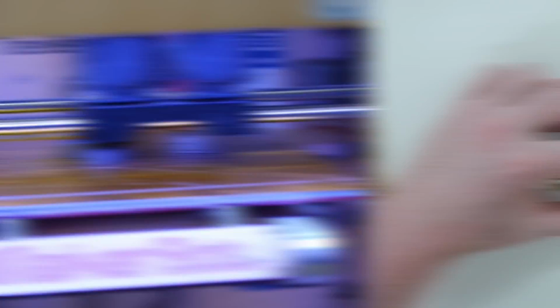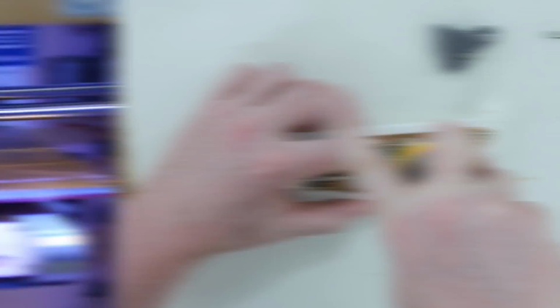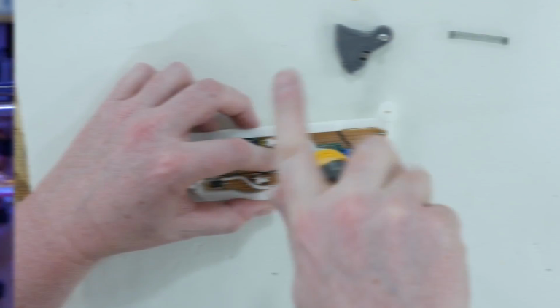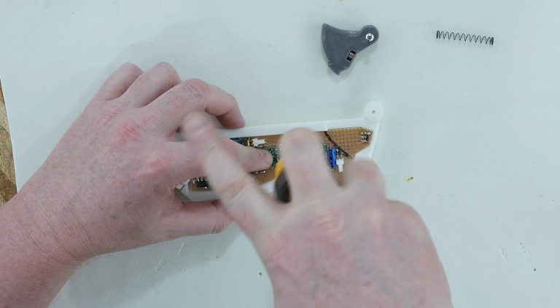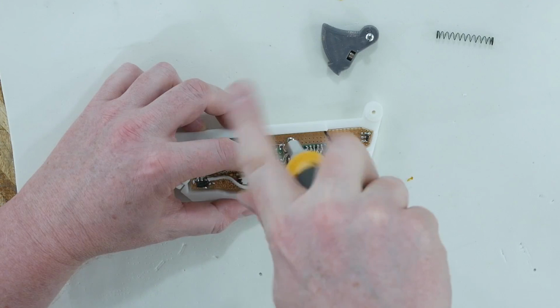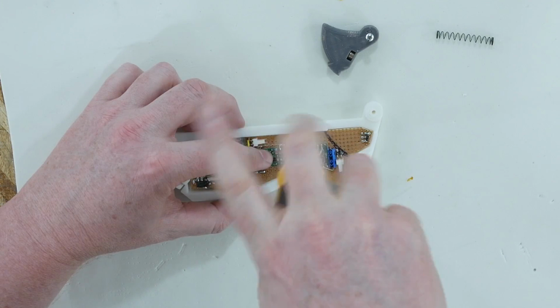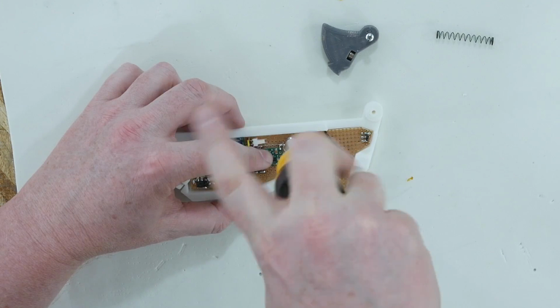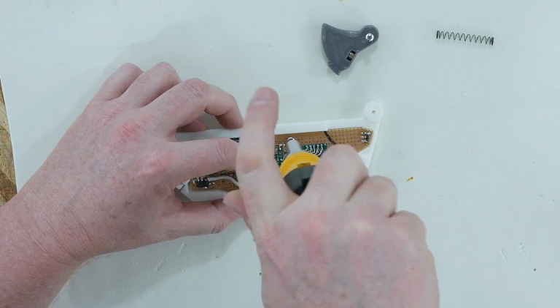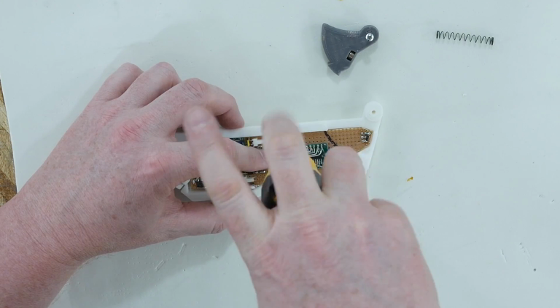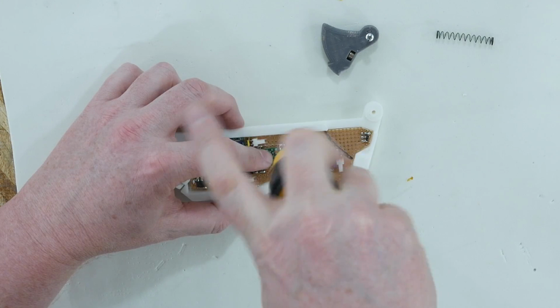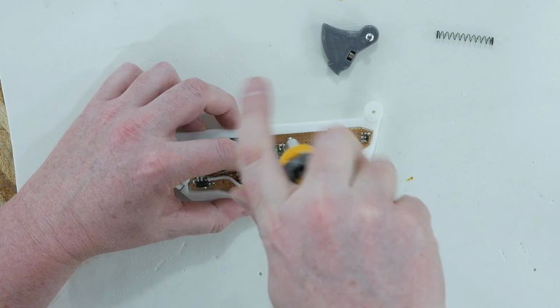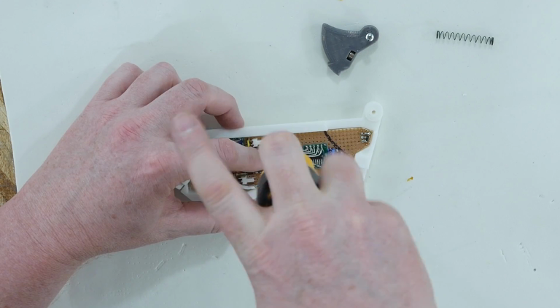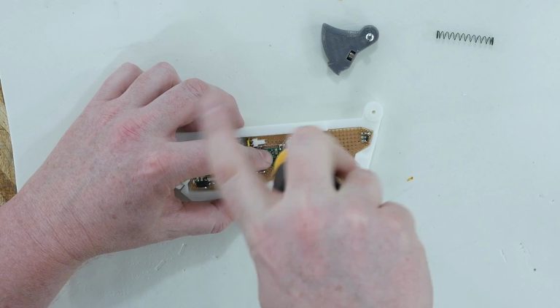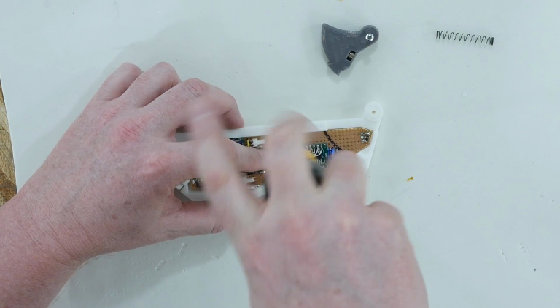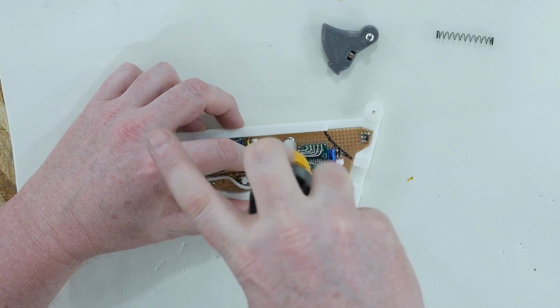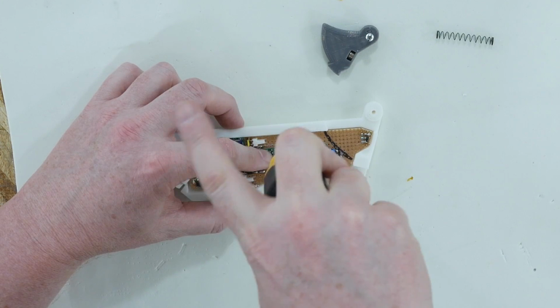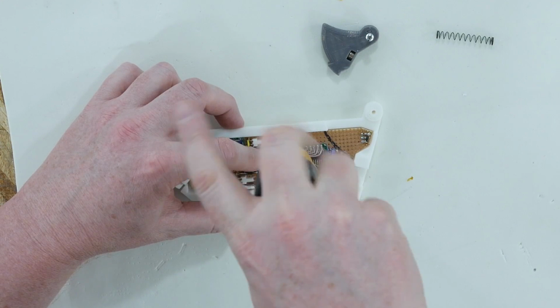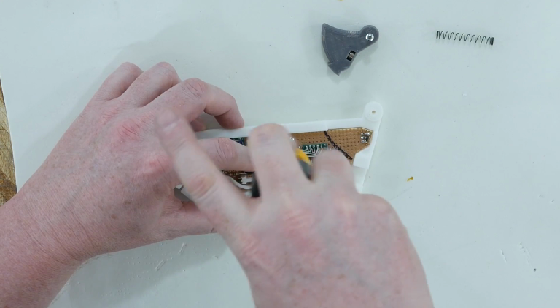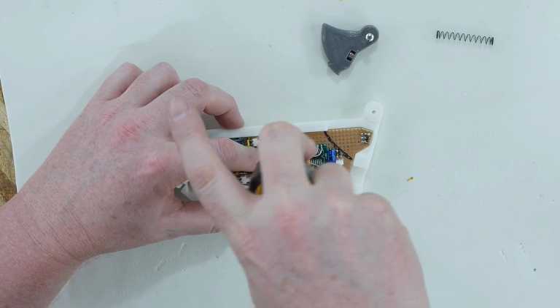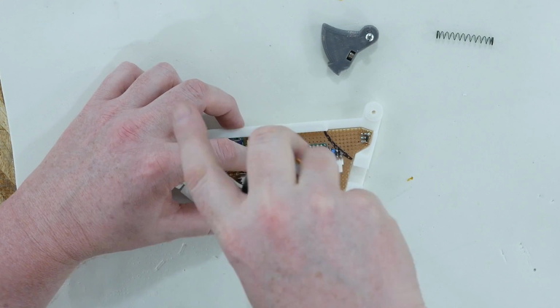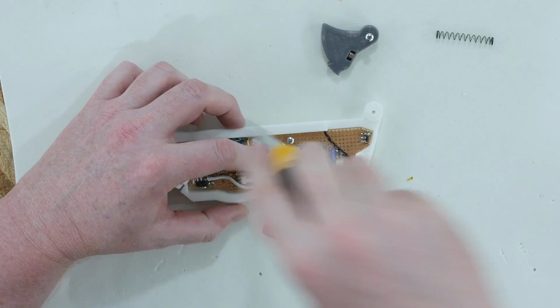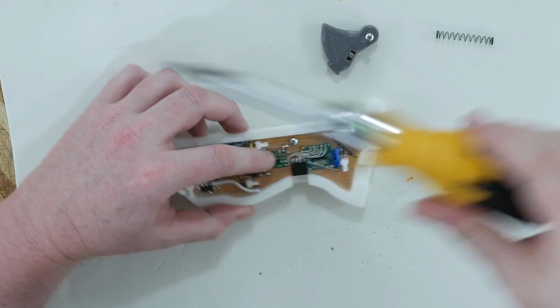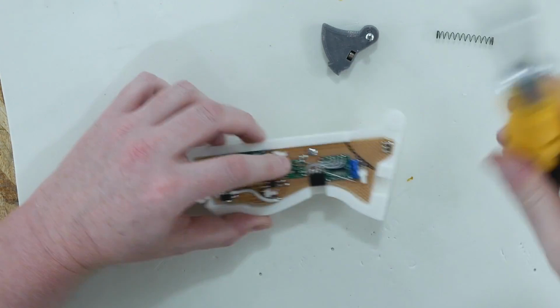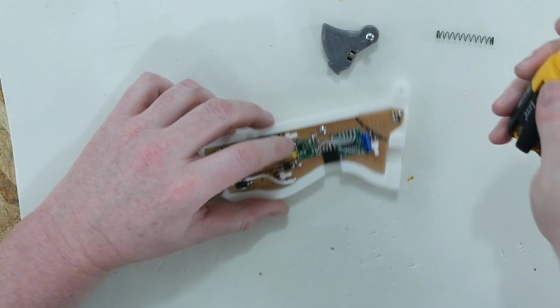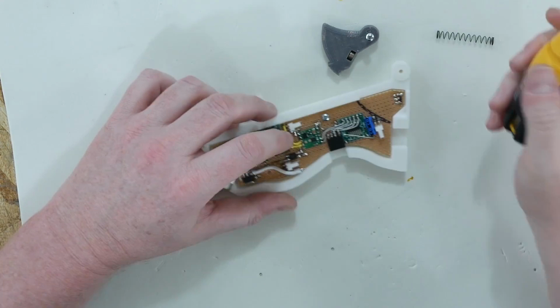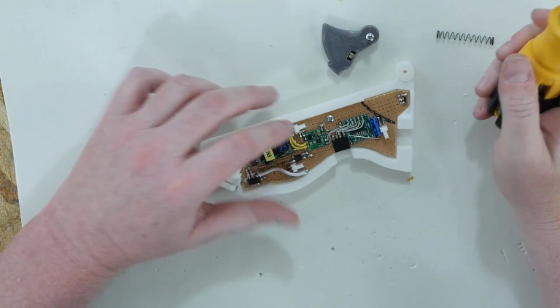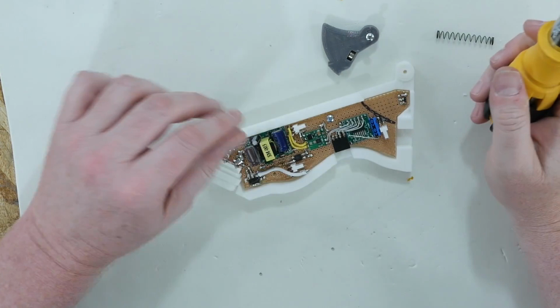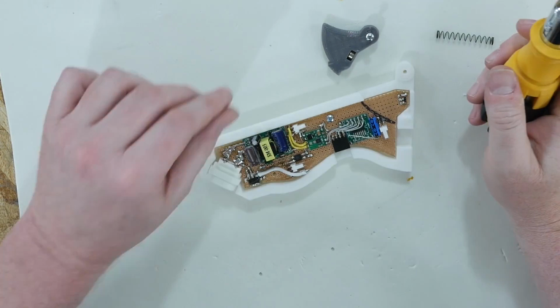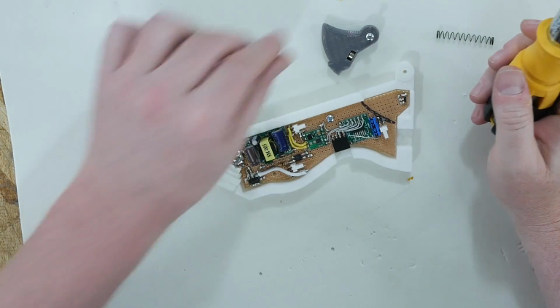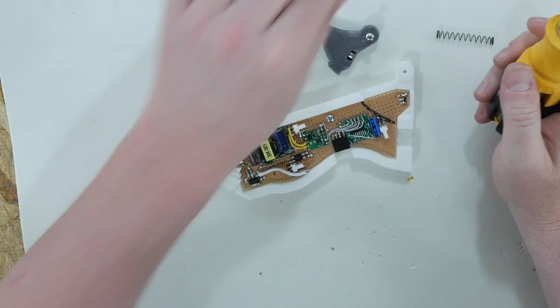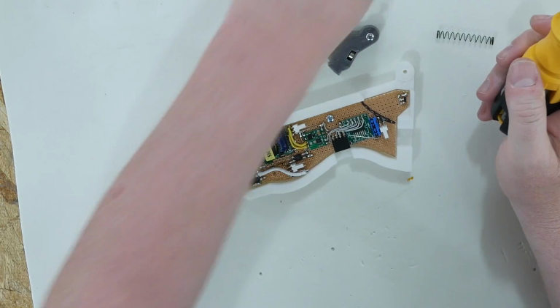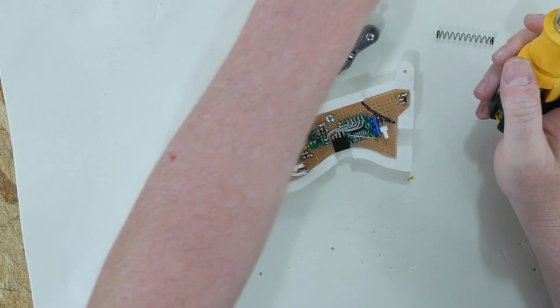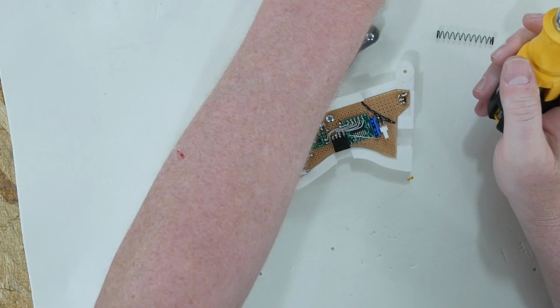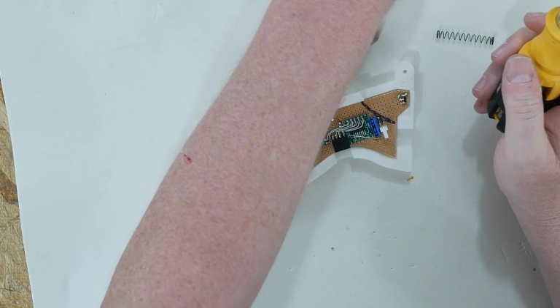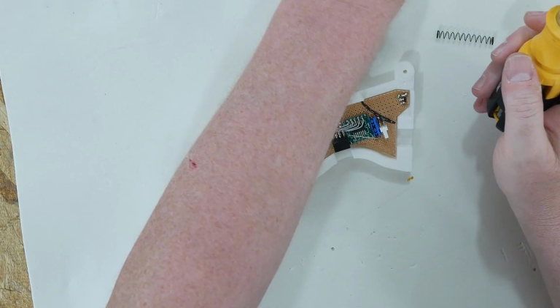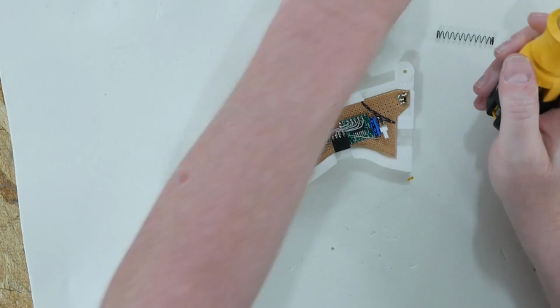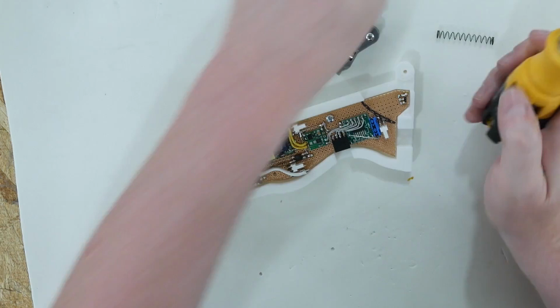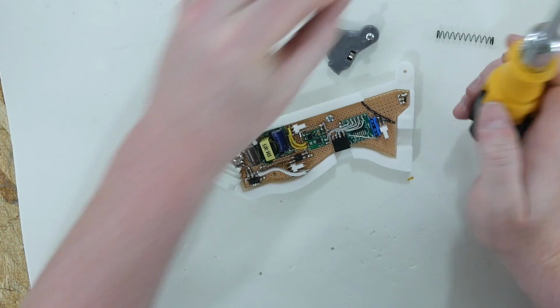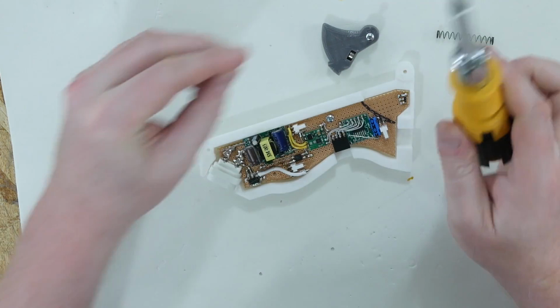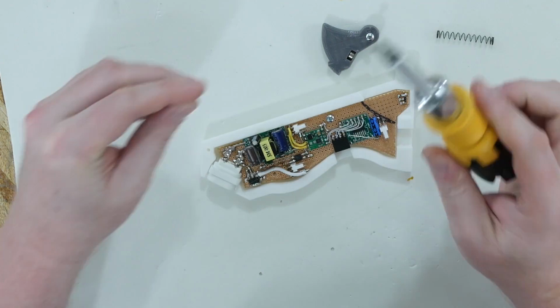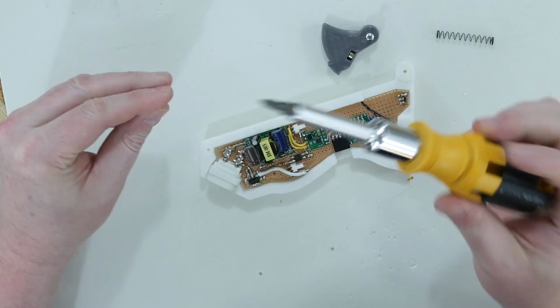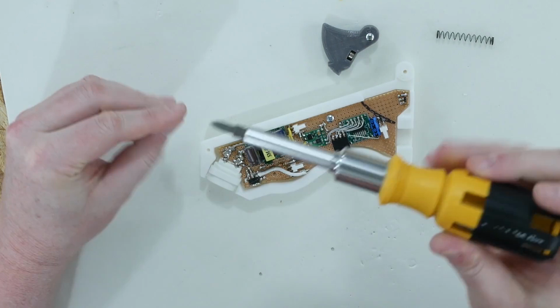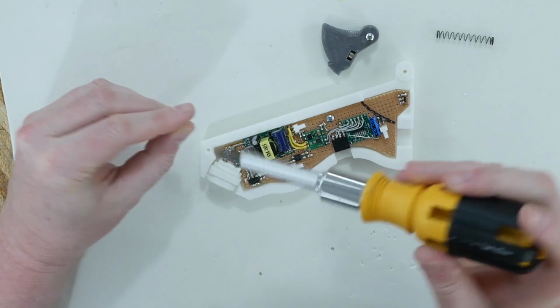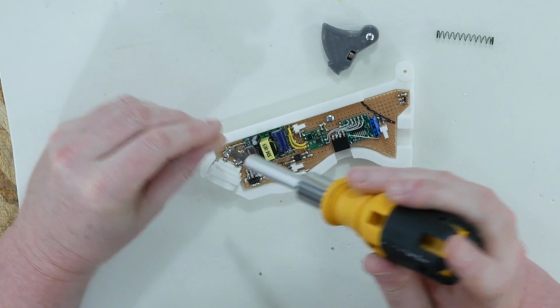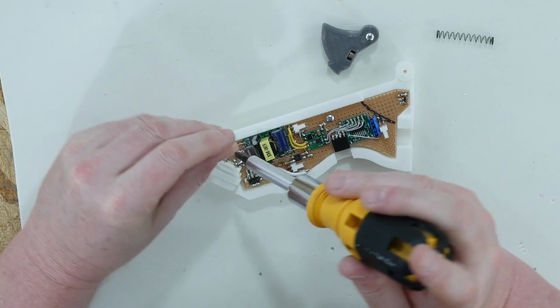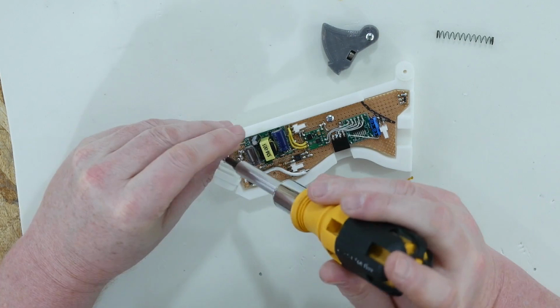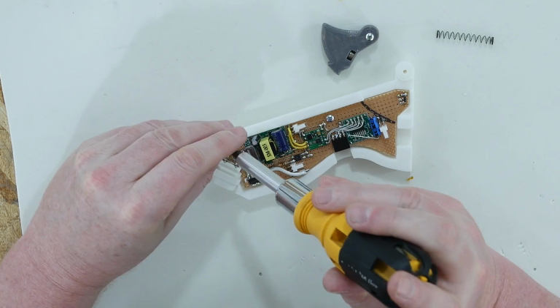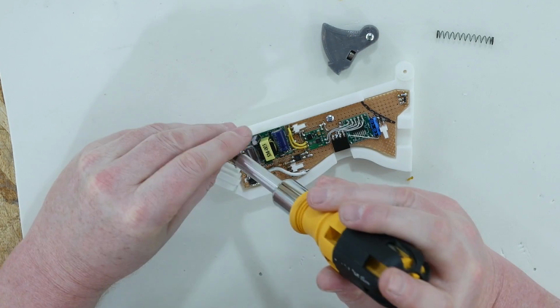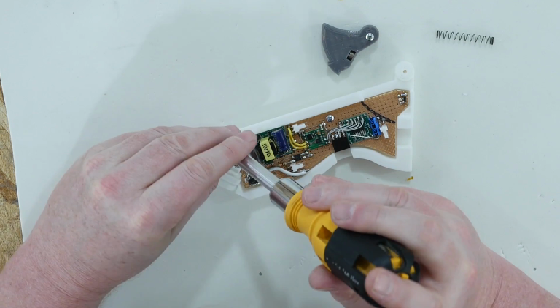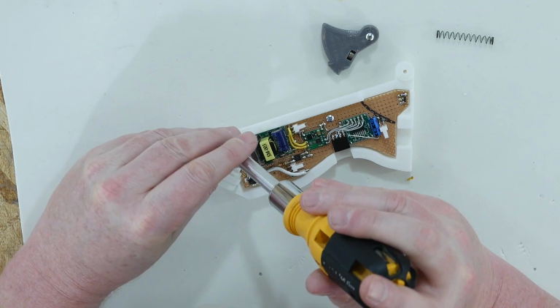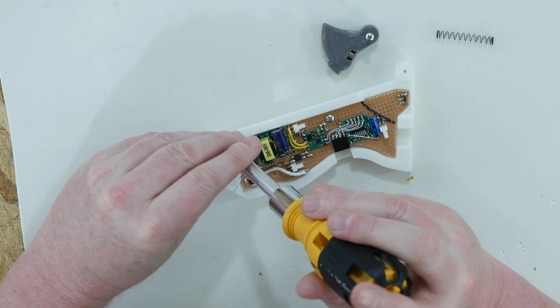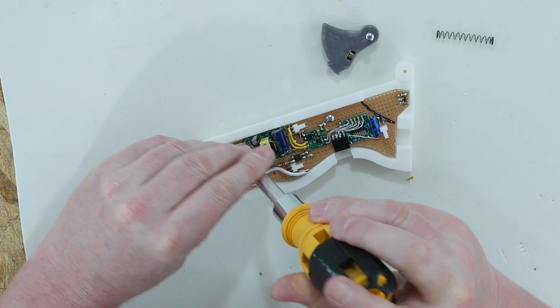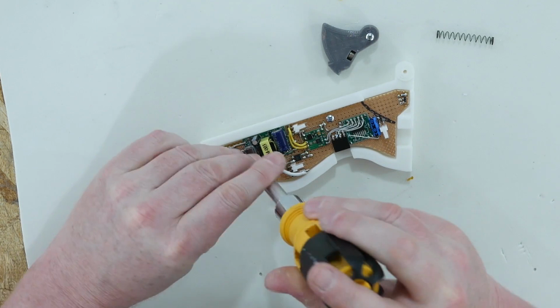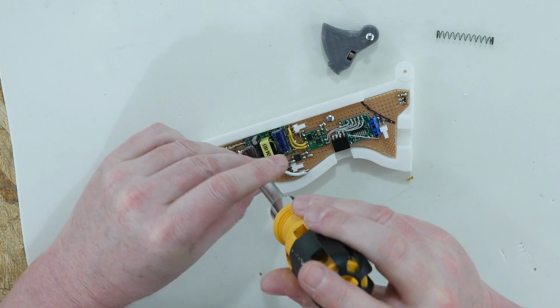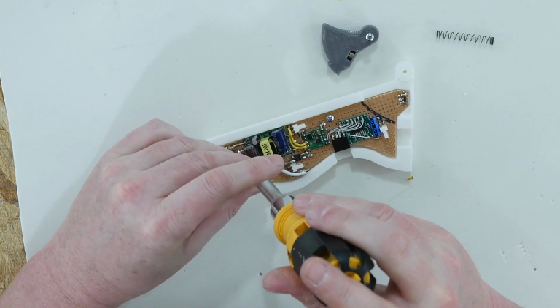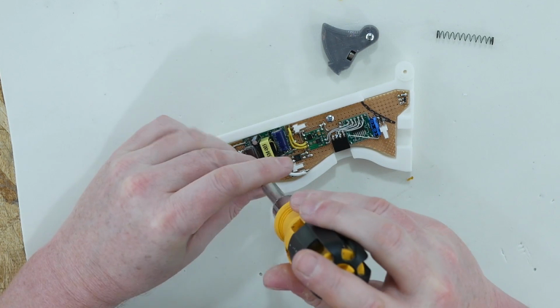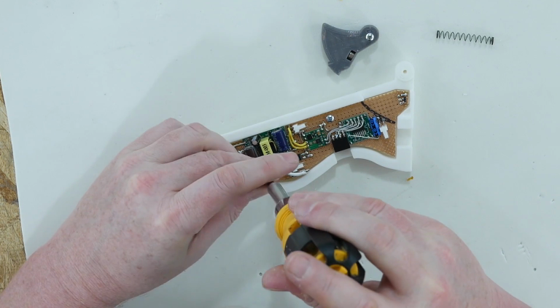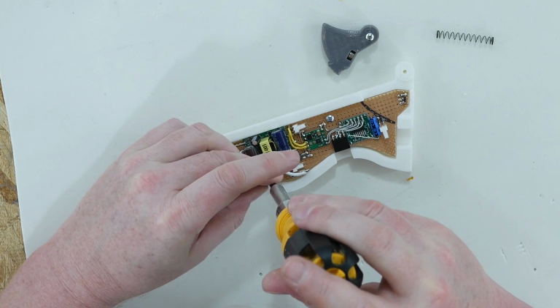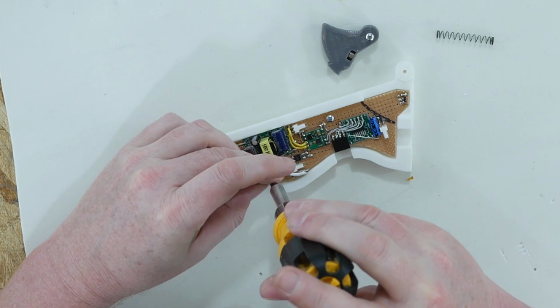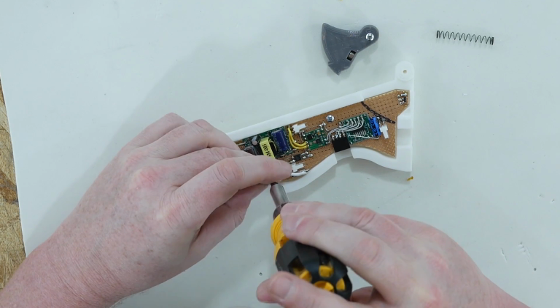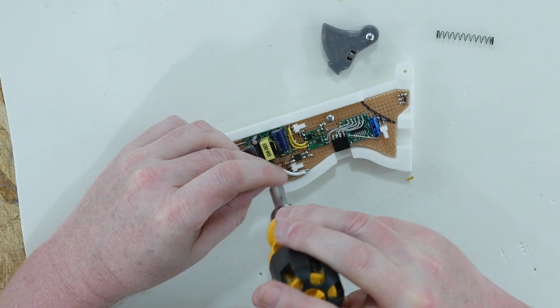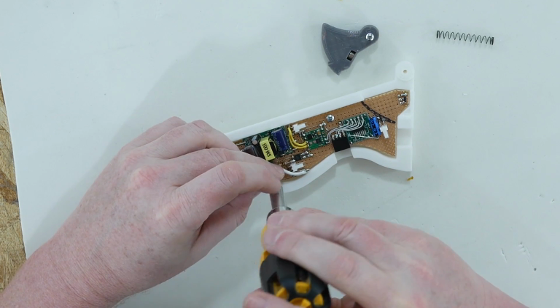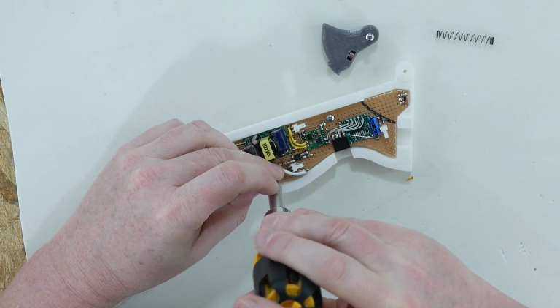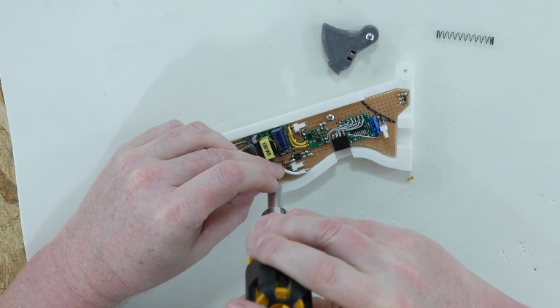I printed the new handle pieces. I'm just going to screw them together and then test the spring.